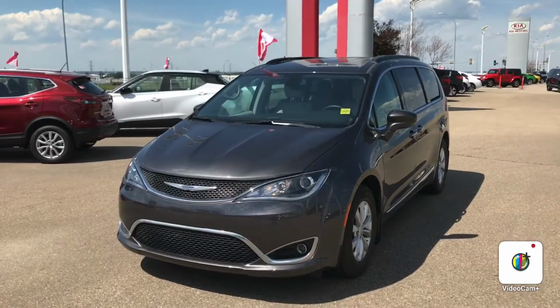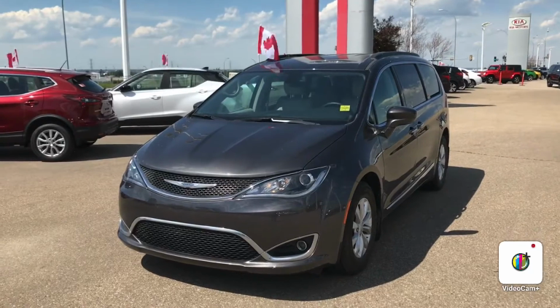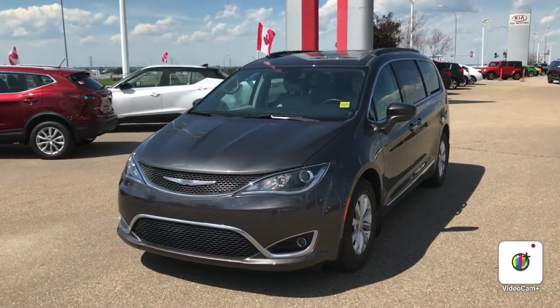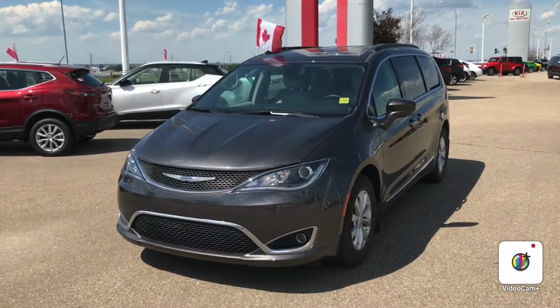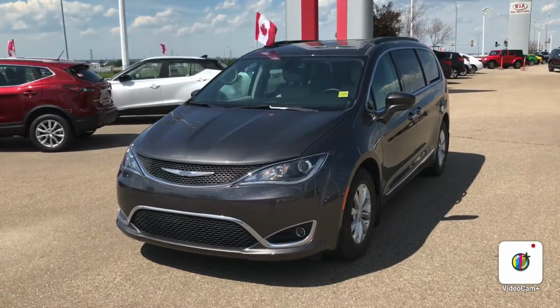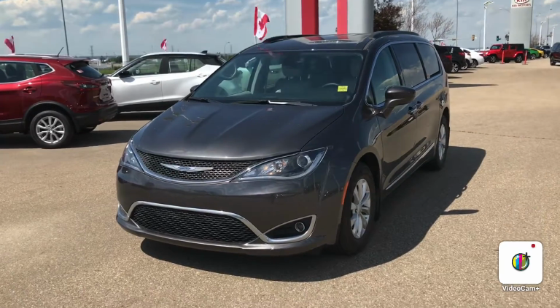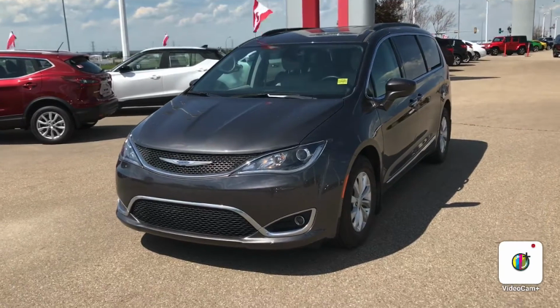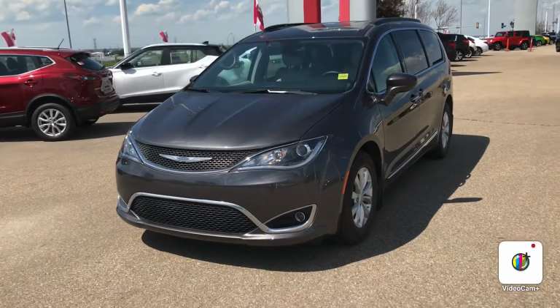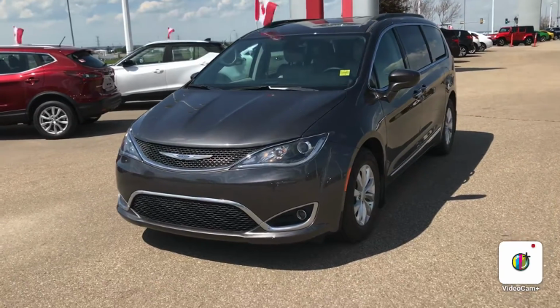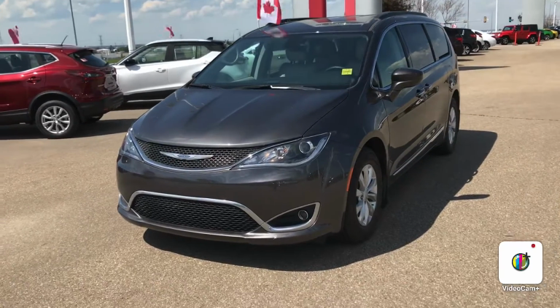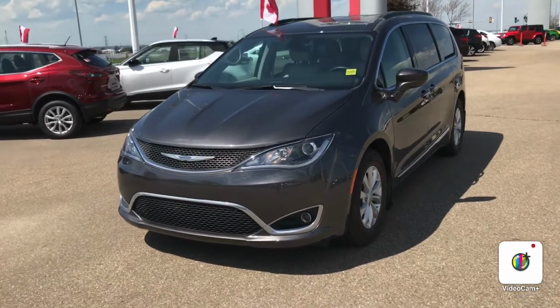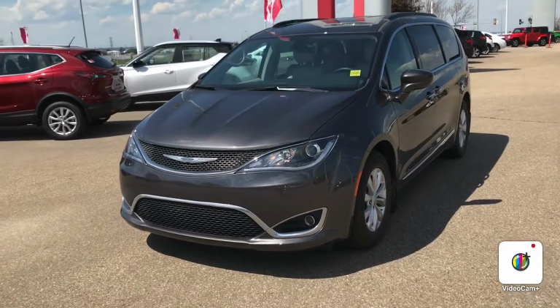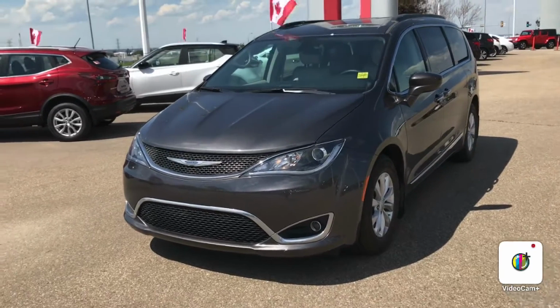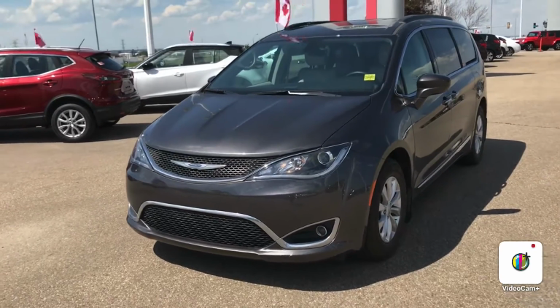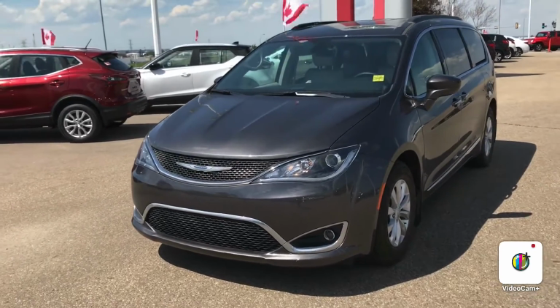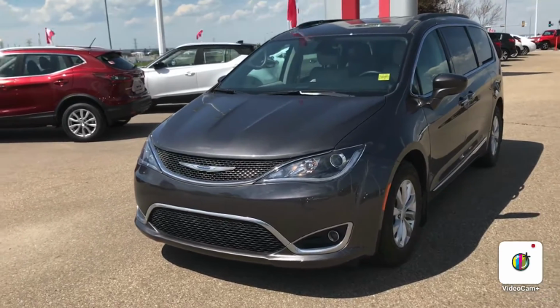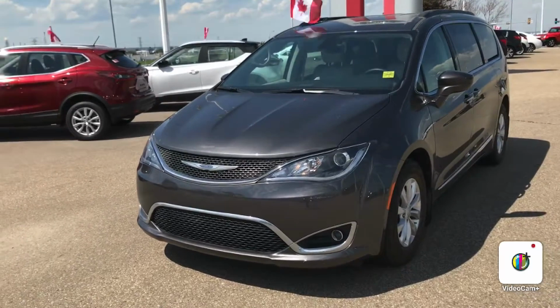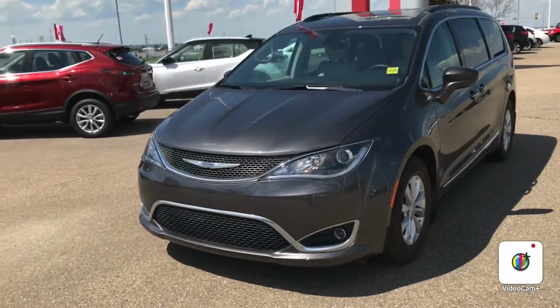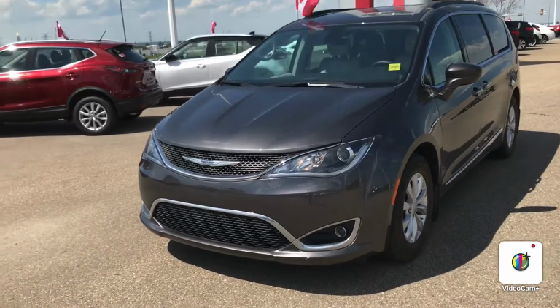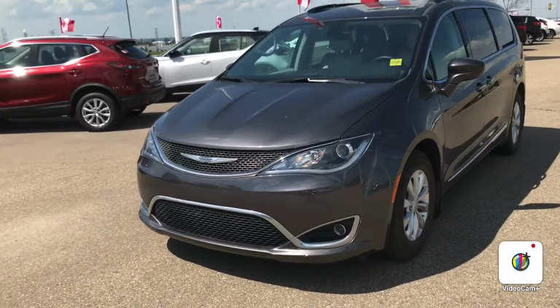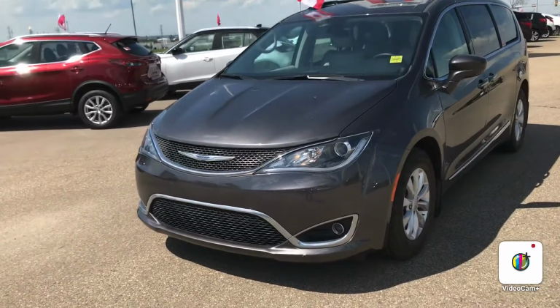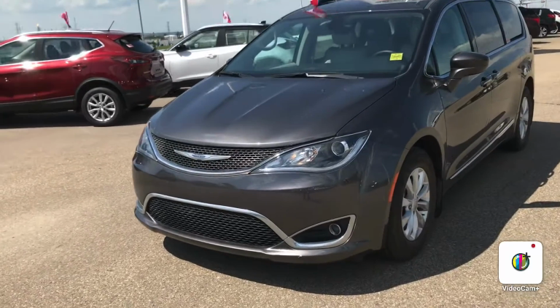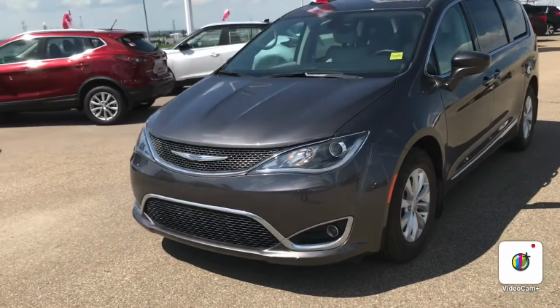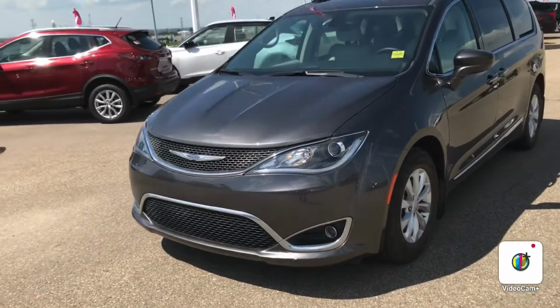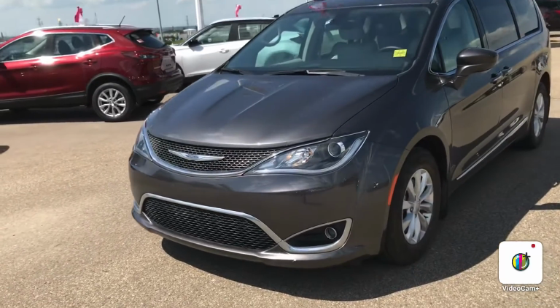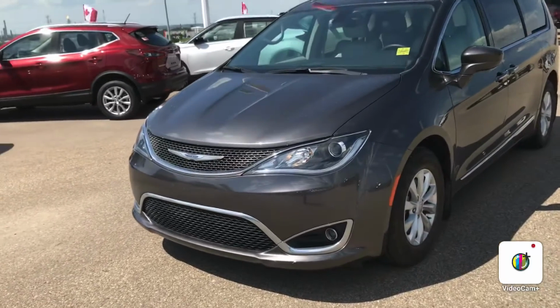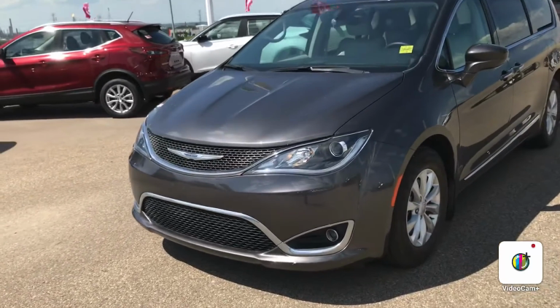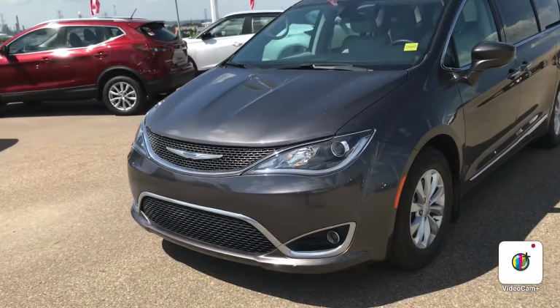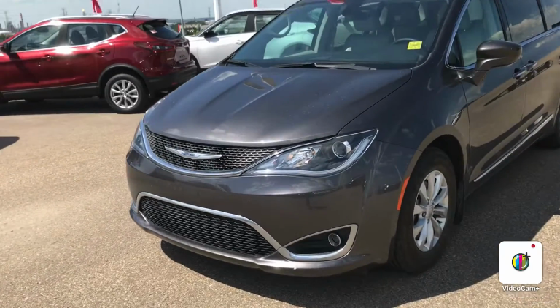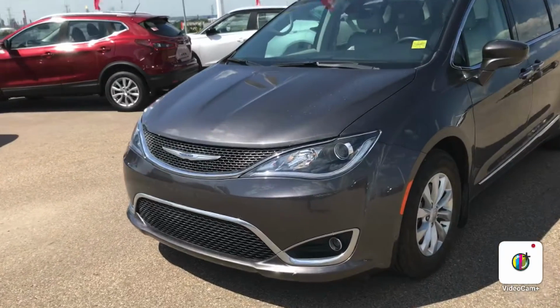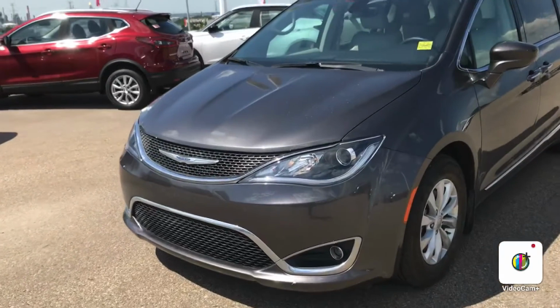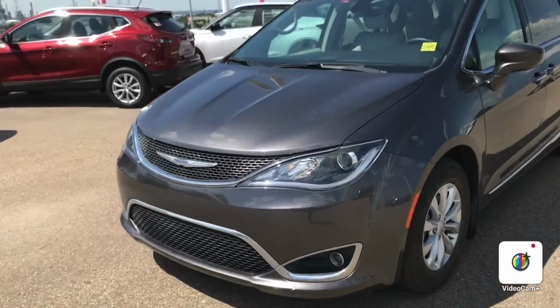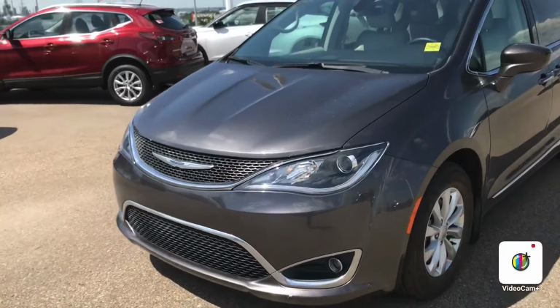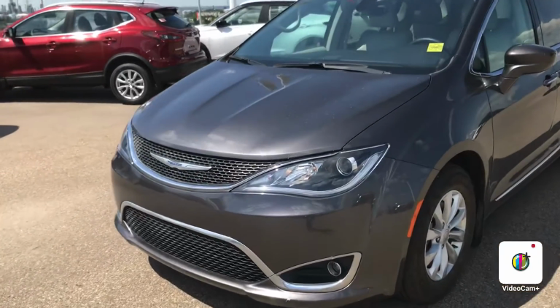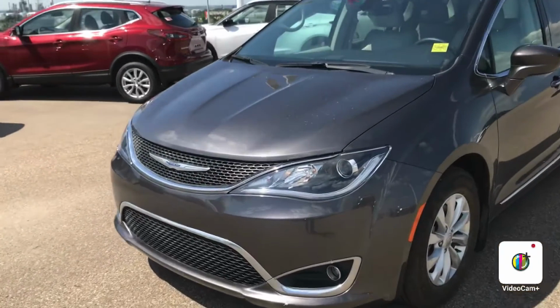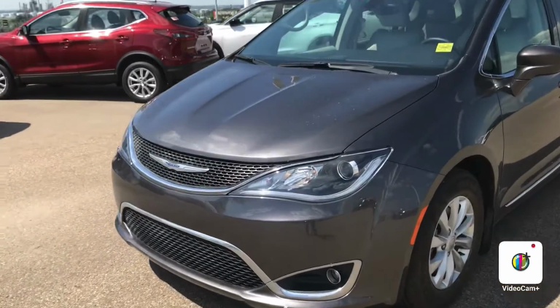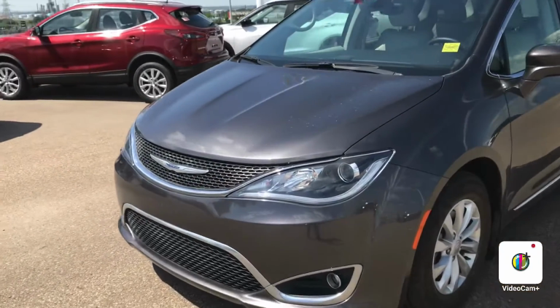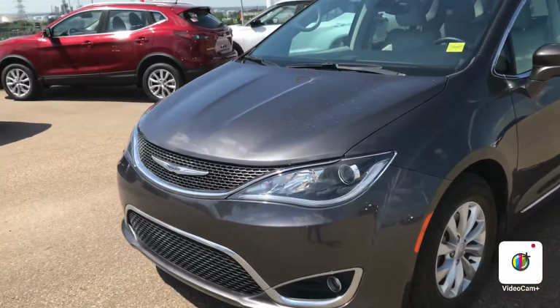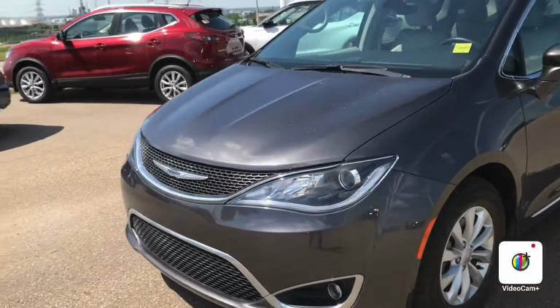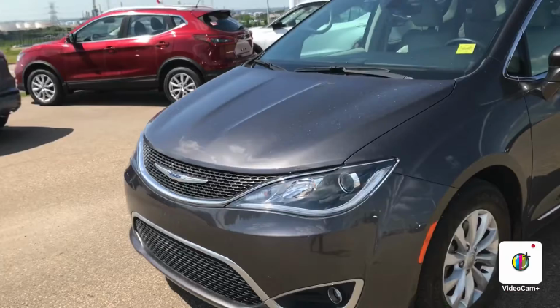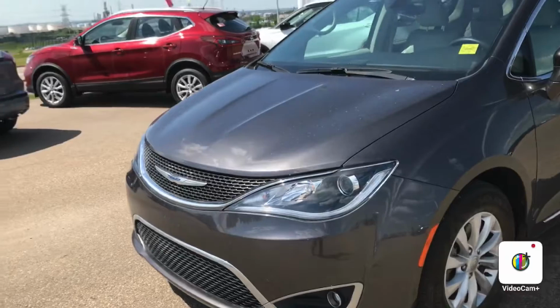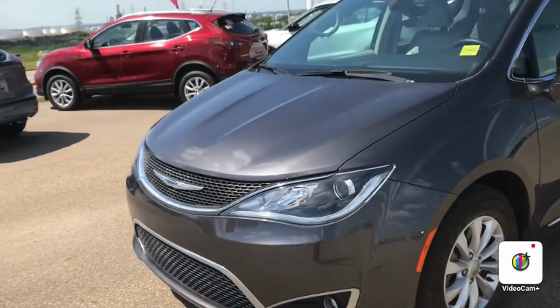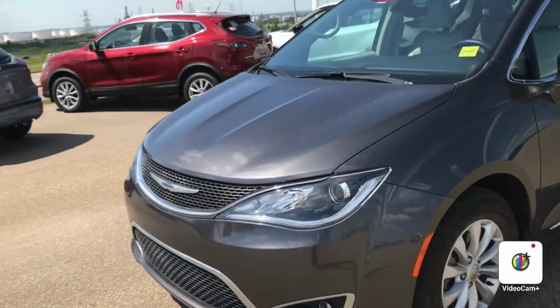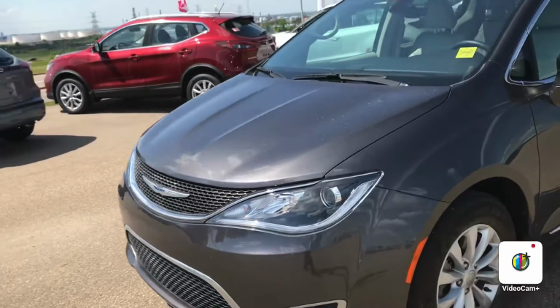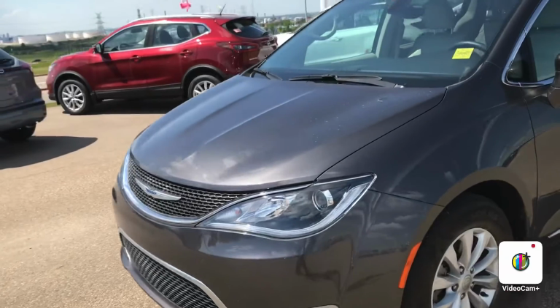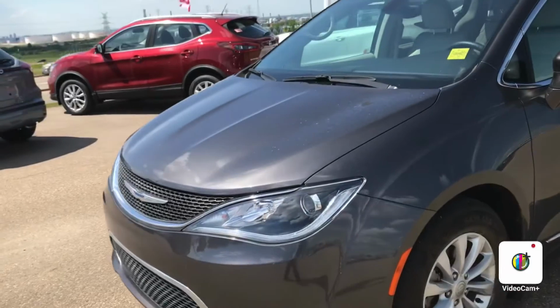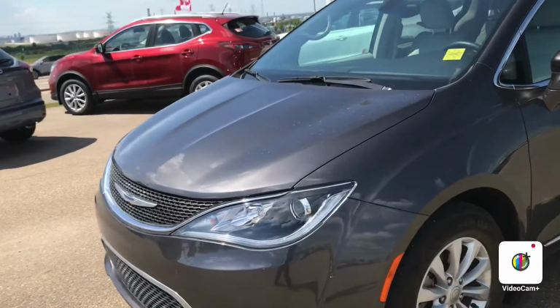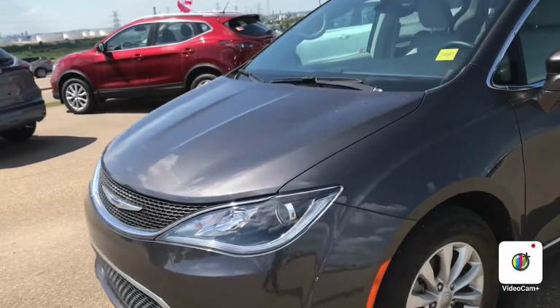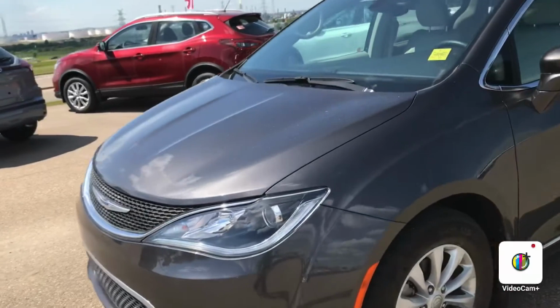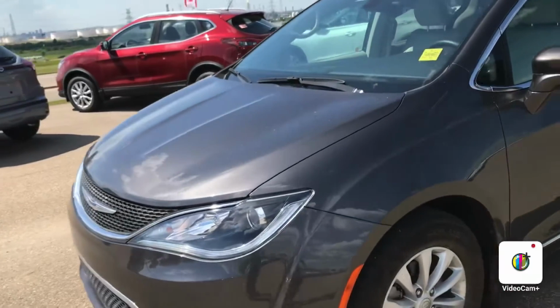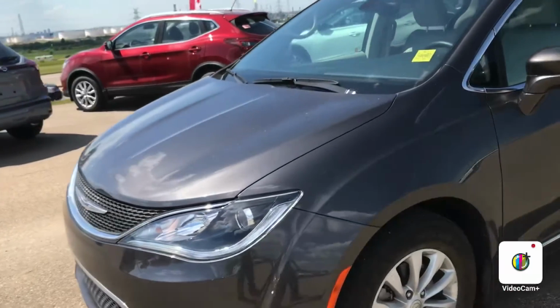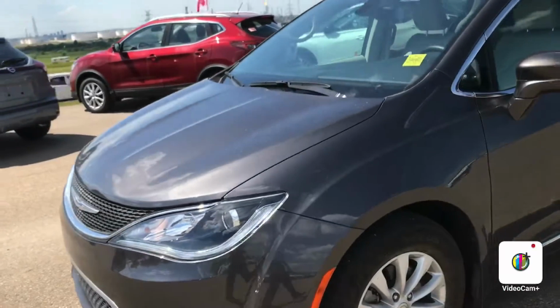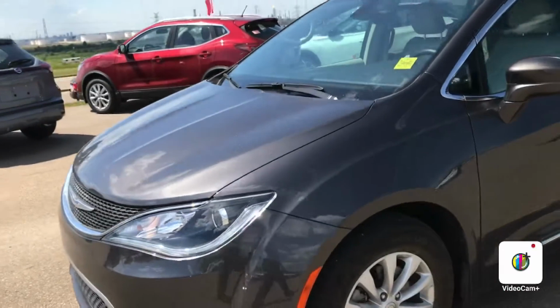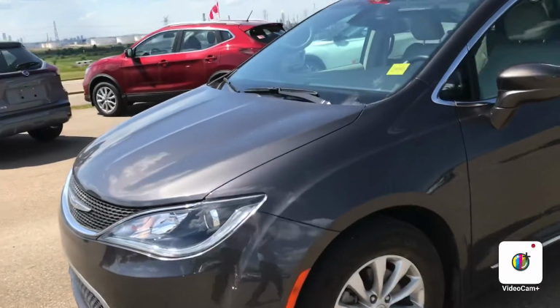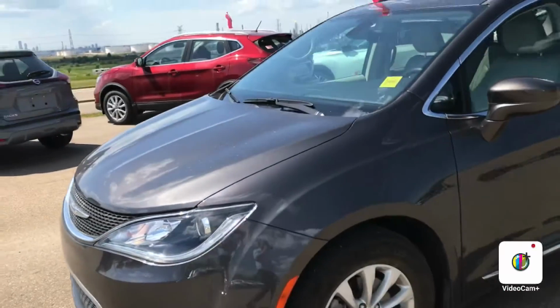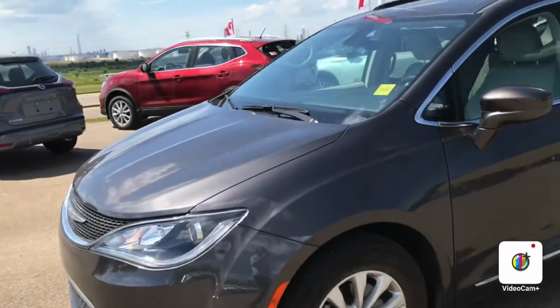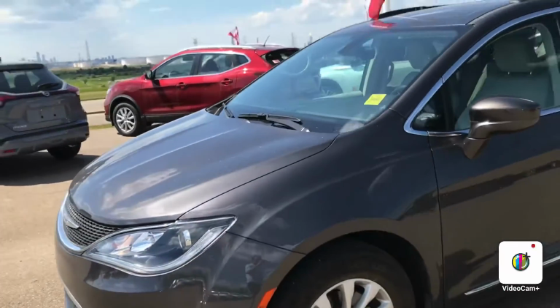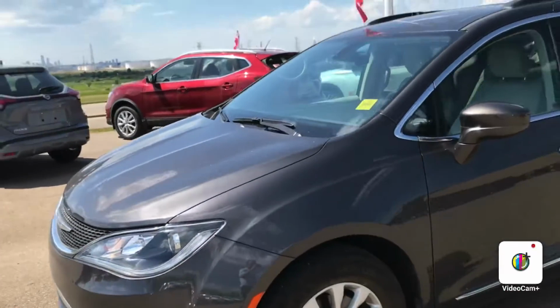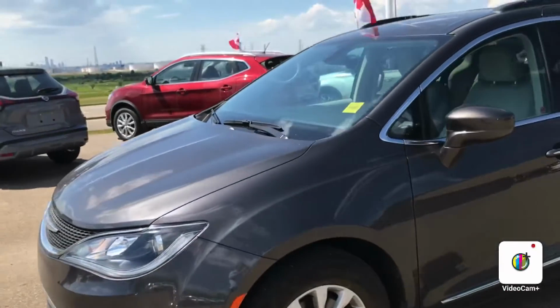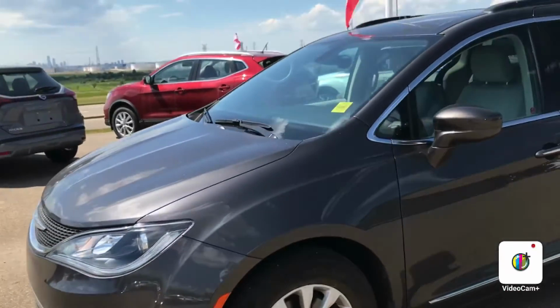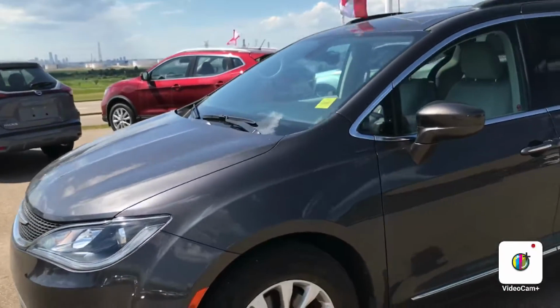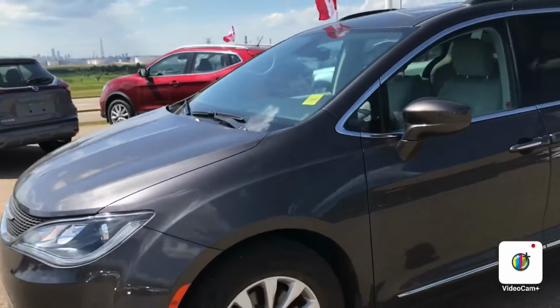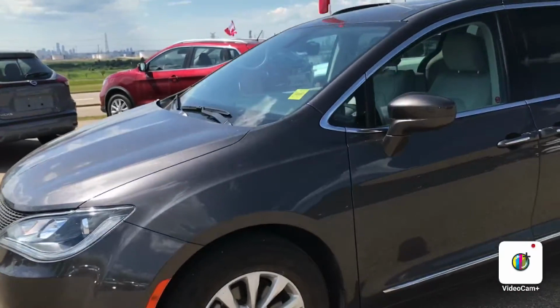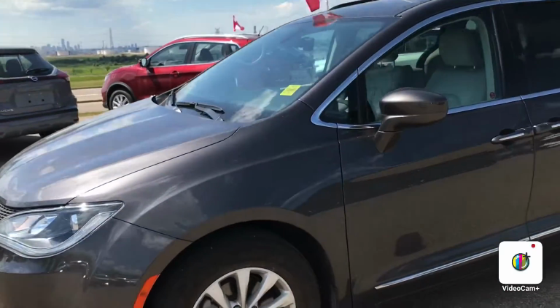Hello Raji, it's Gordon from Shure Nissan. I'm showing you this 2017 Chrysler Pacifica — nice eight-seater.